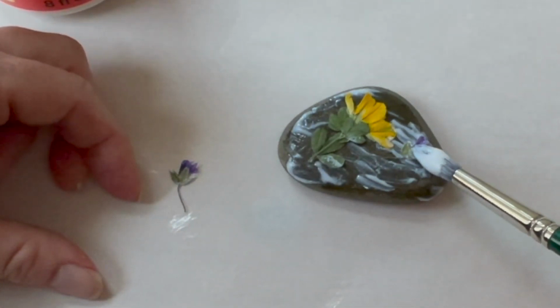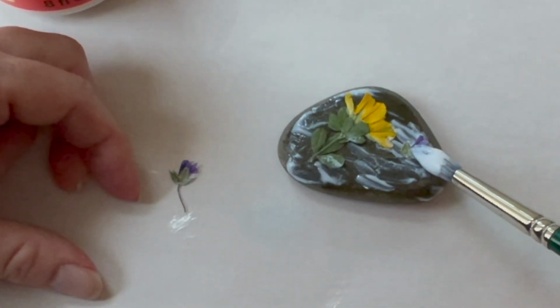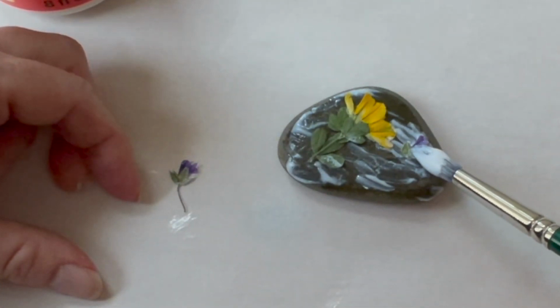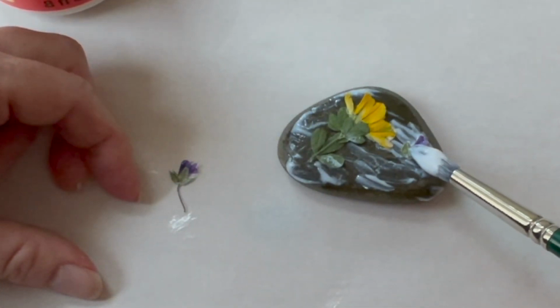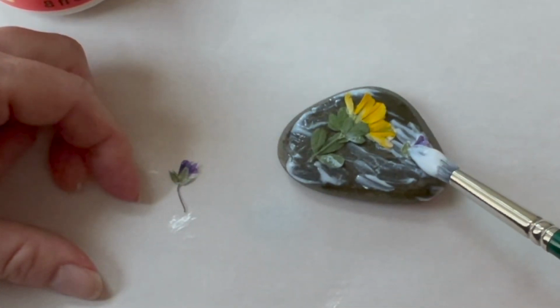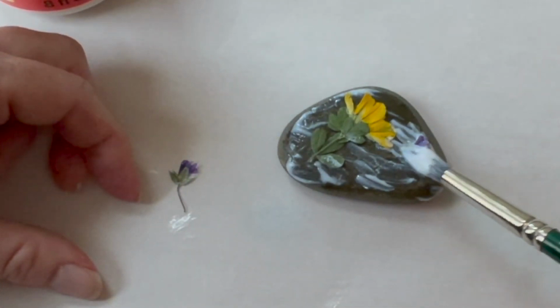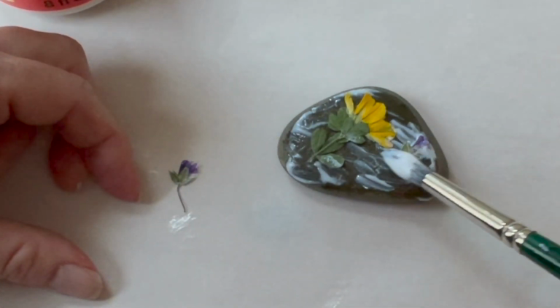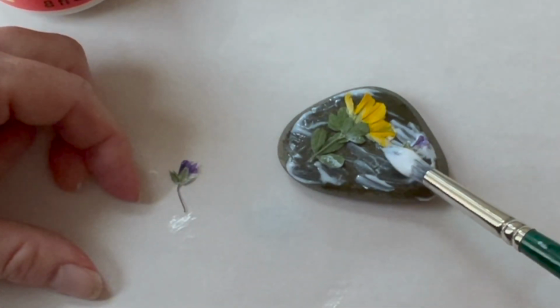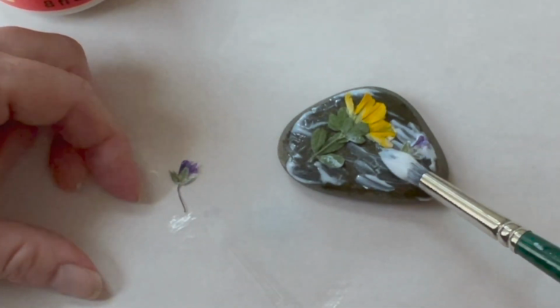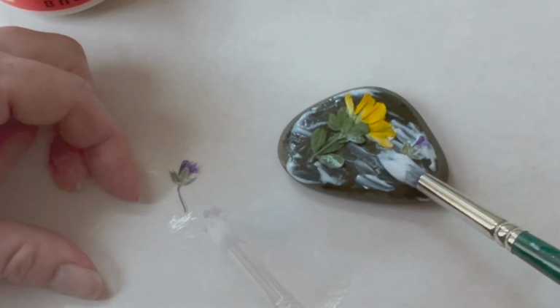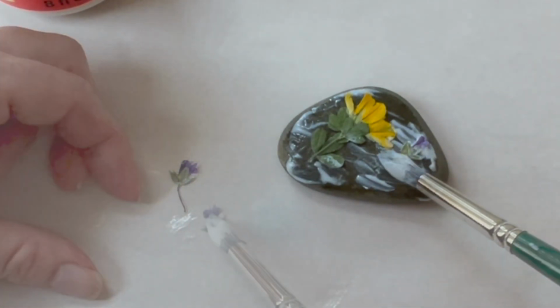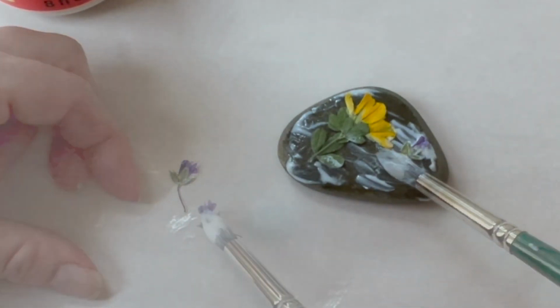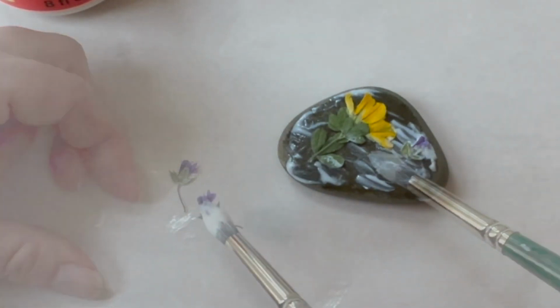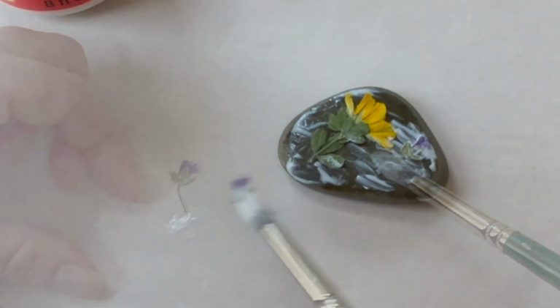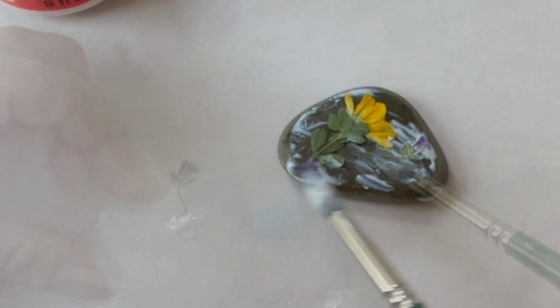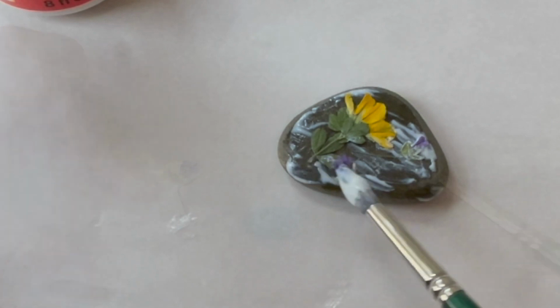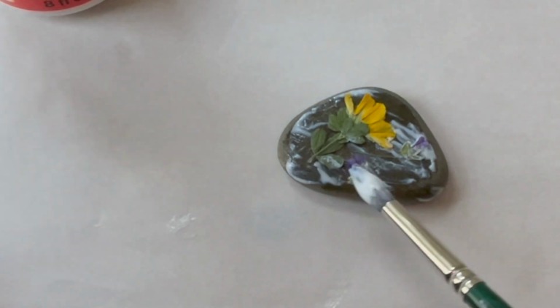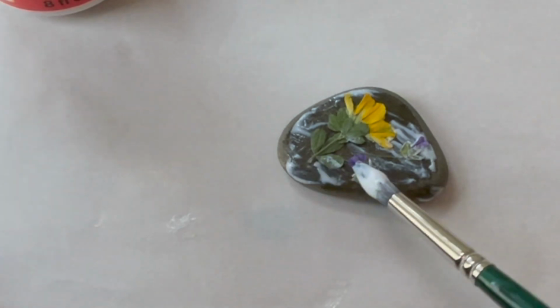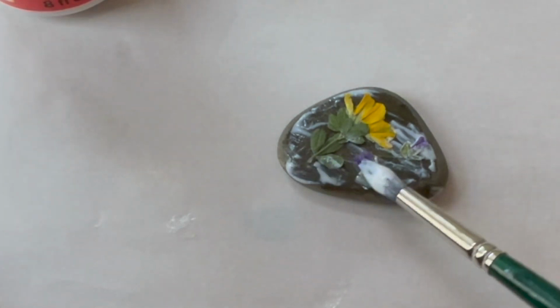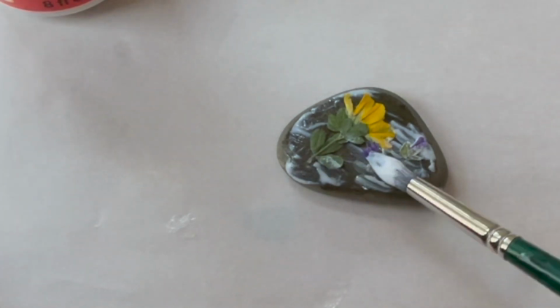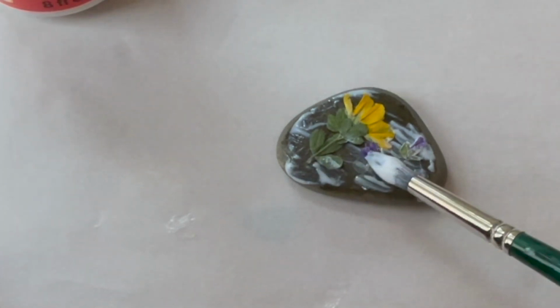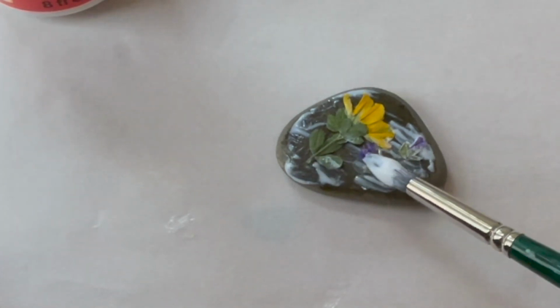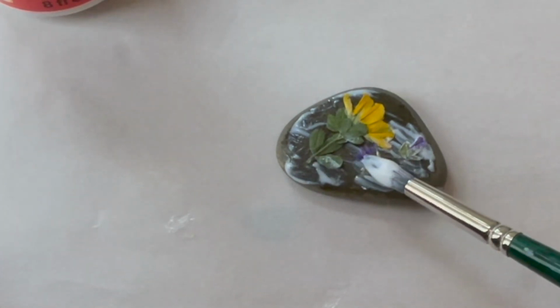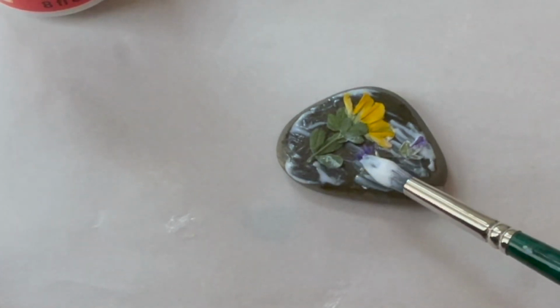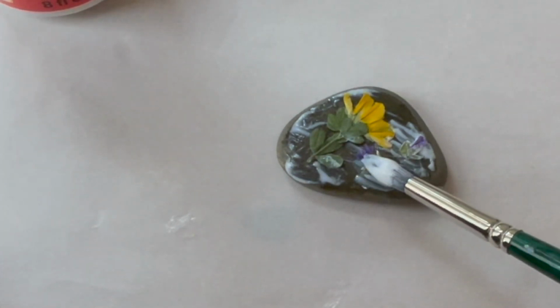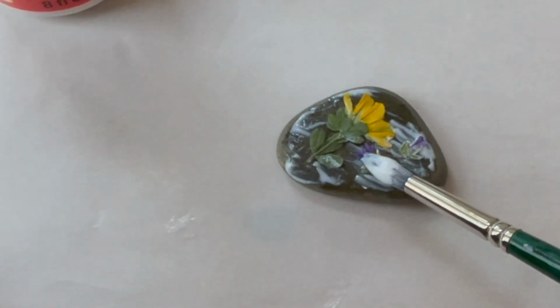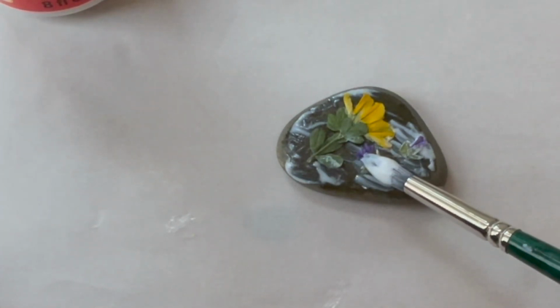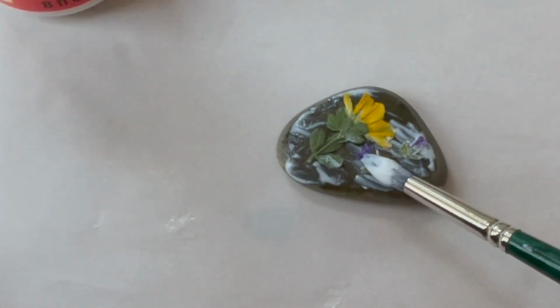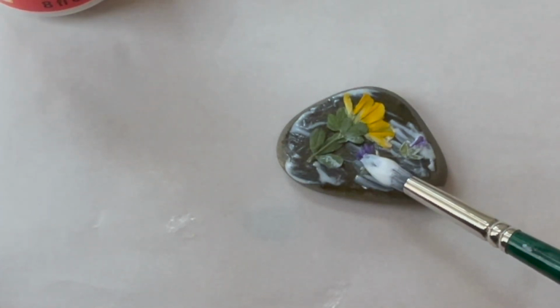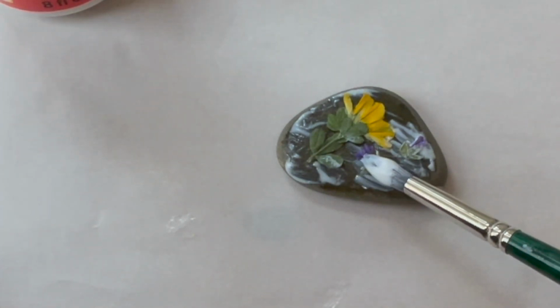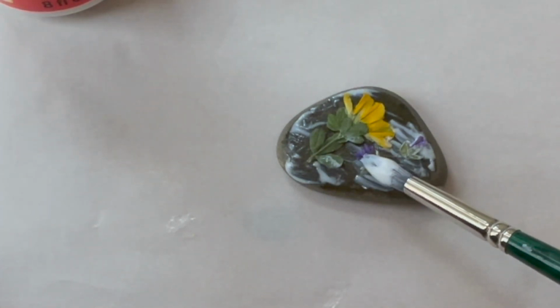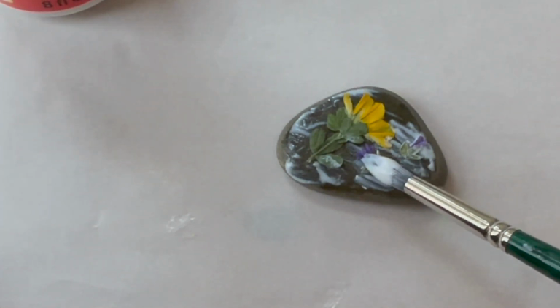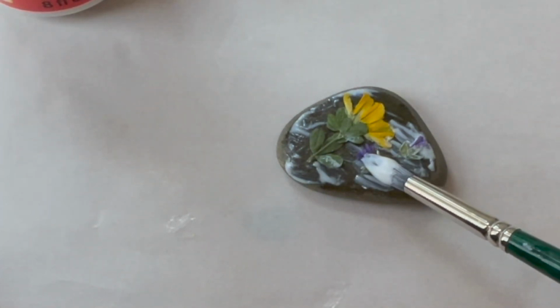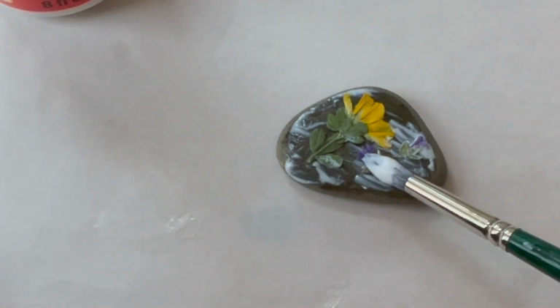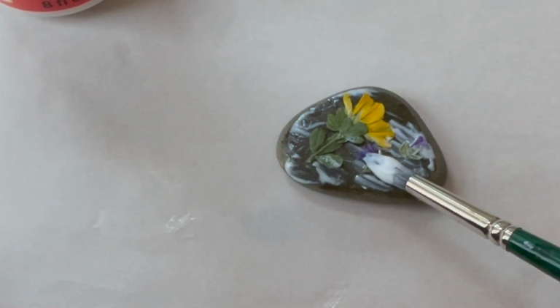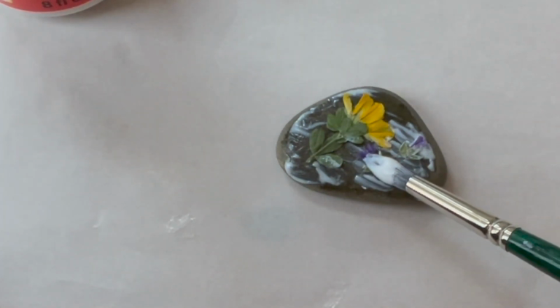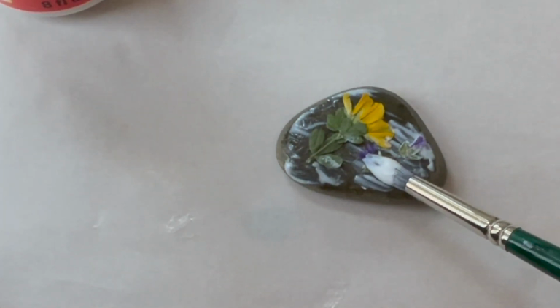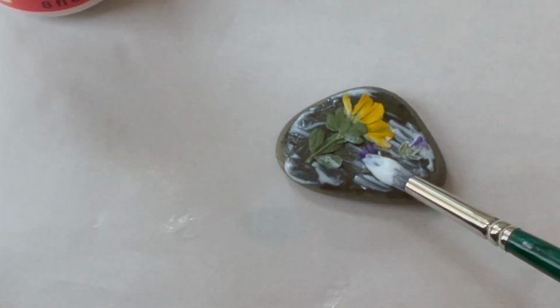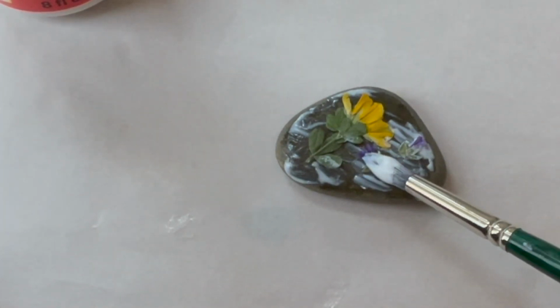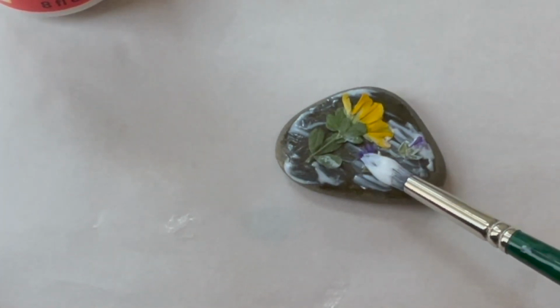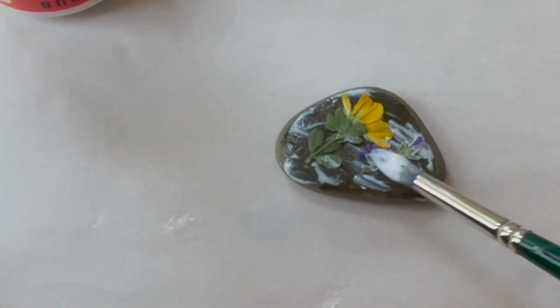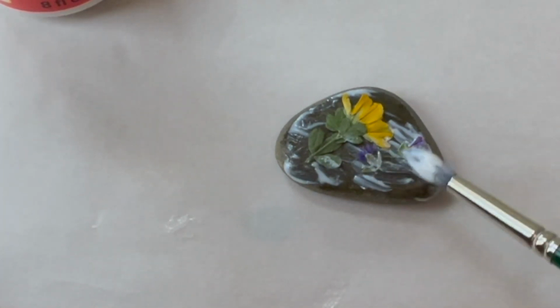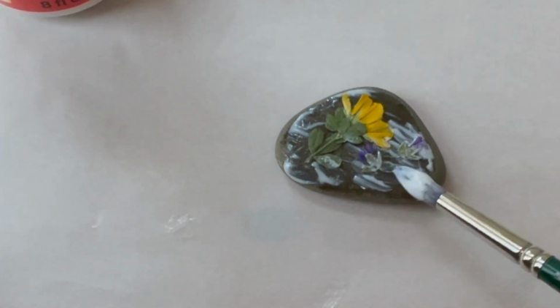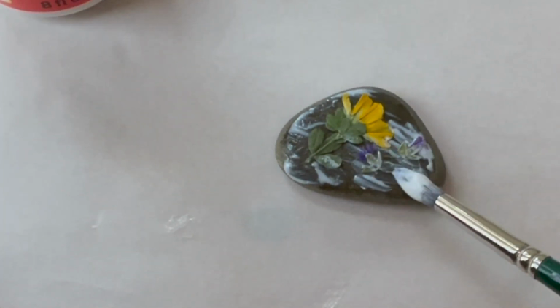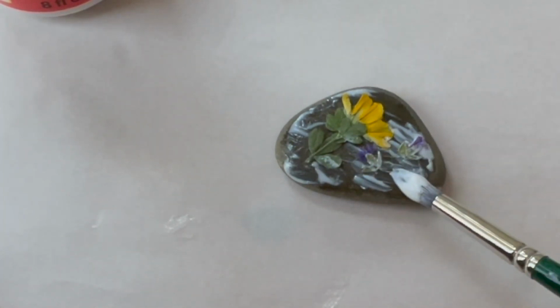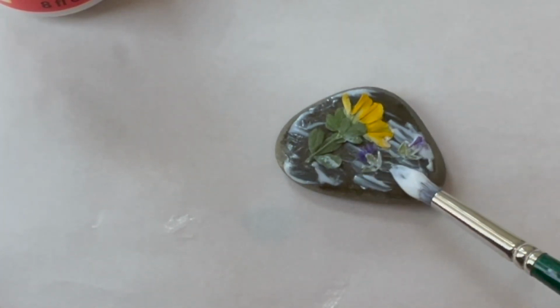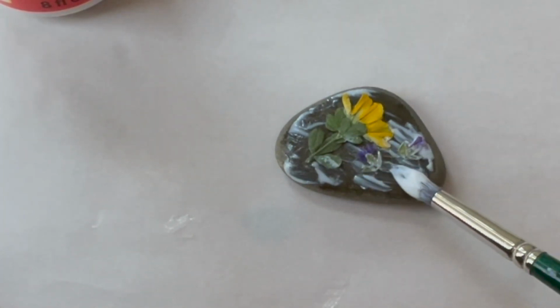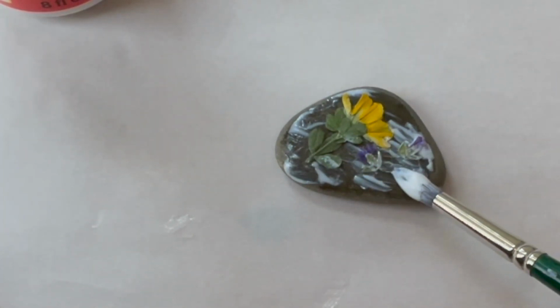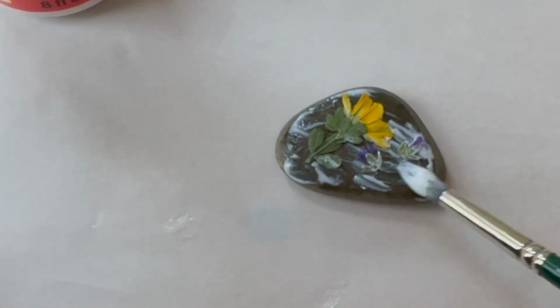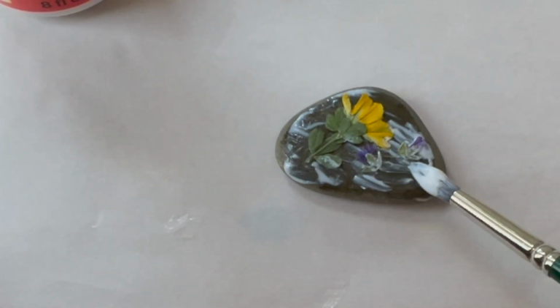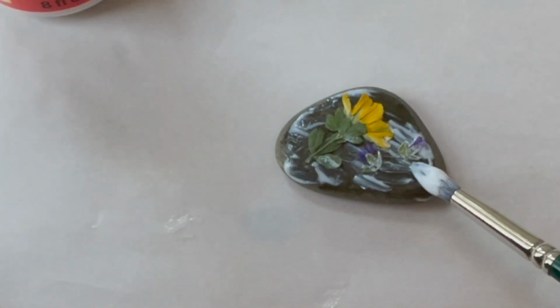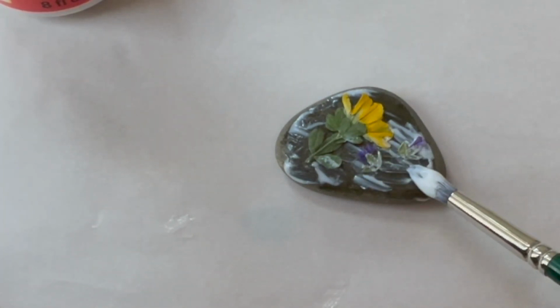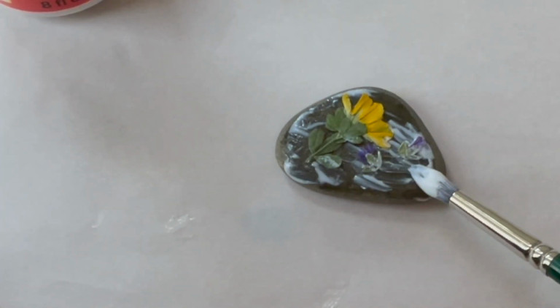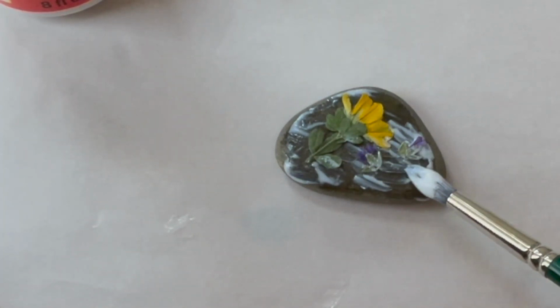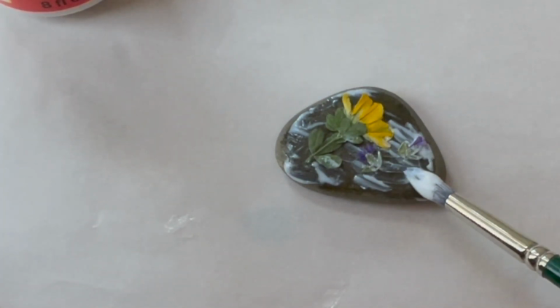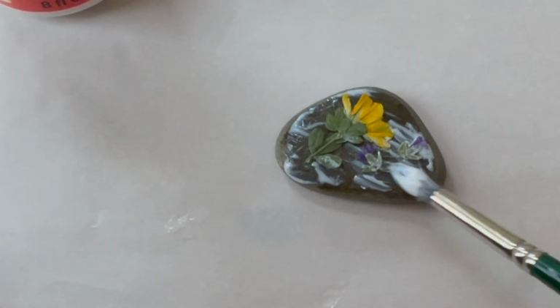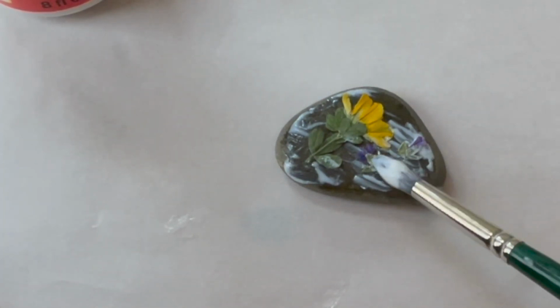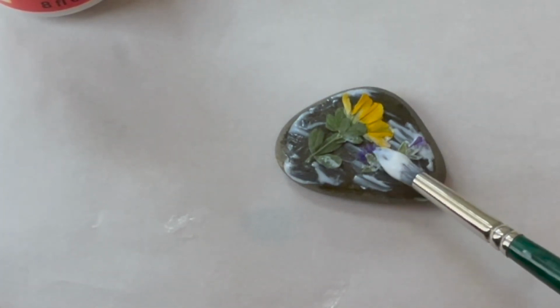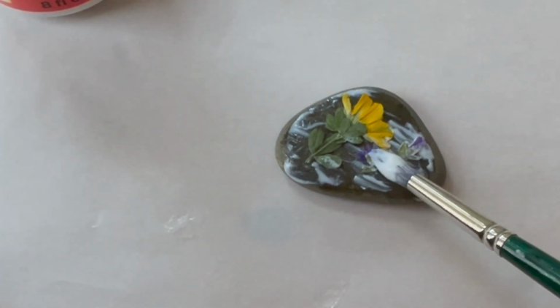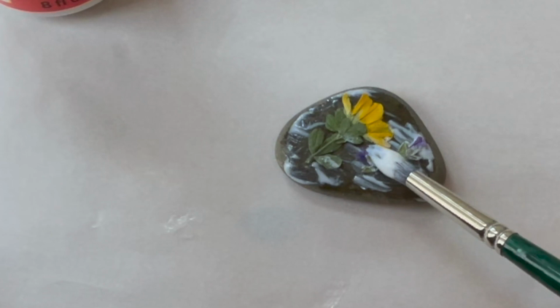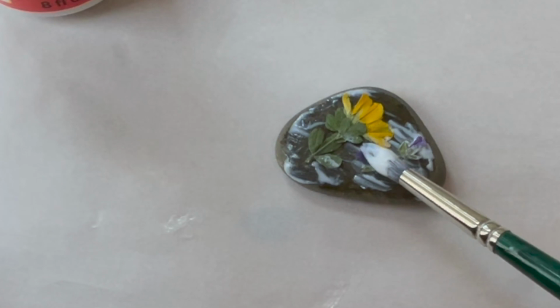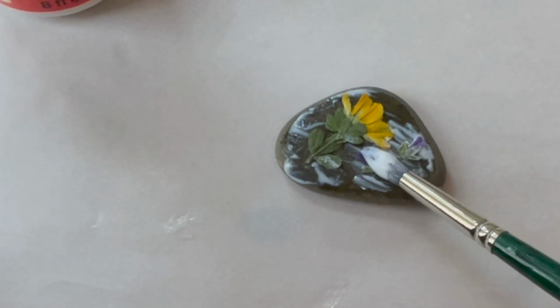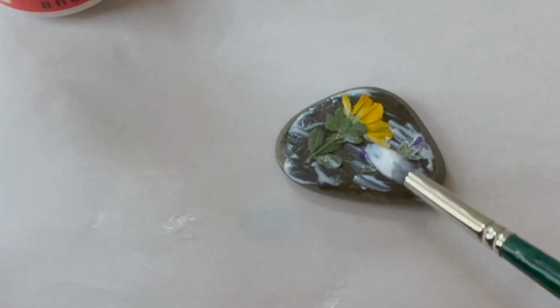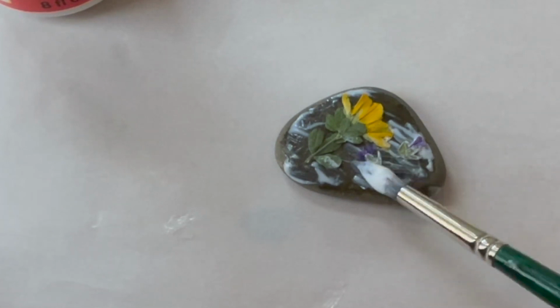When you add tiny flowers such as these, it might be easier just to pick them up with the tip of the paintbrush instead of with your fingers.